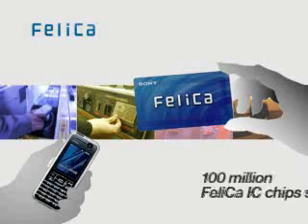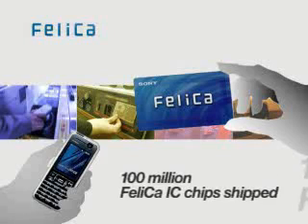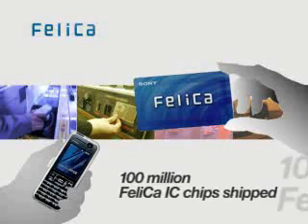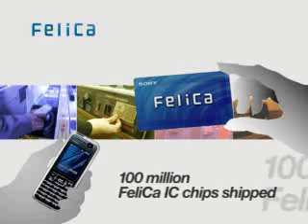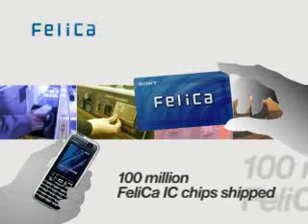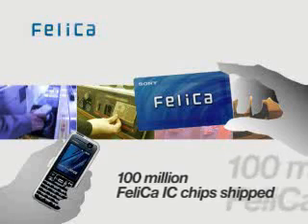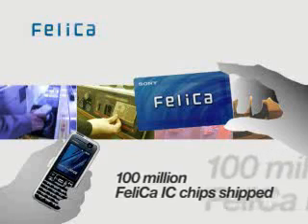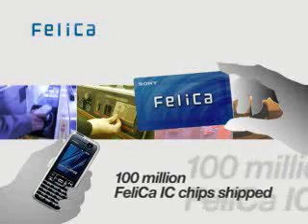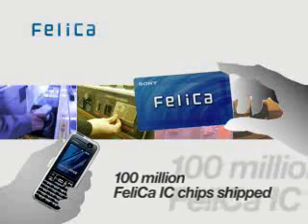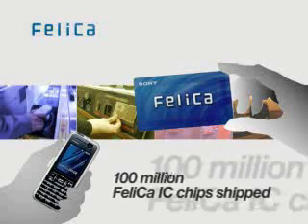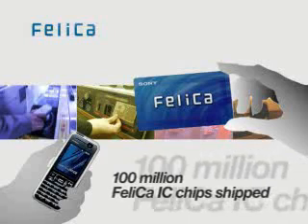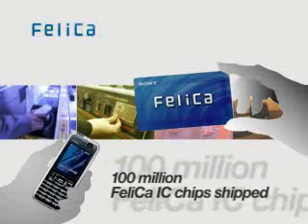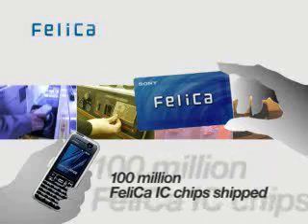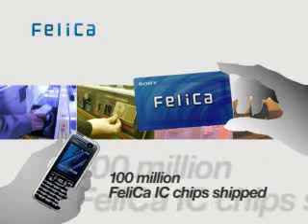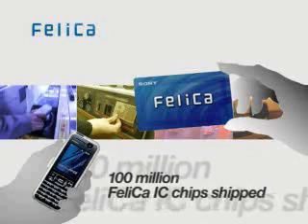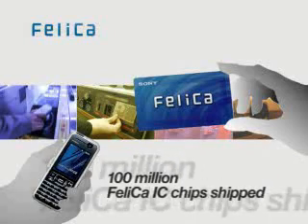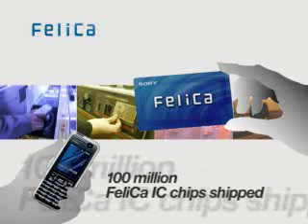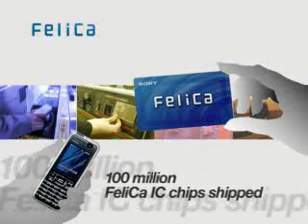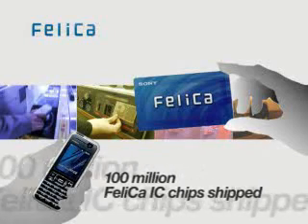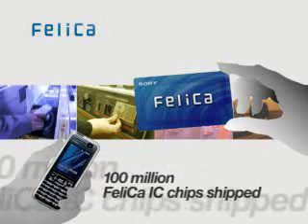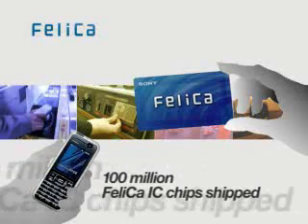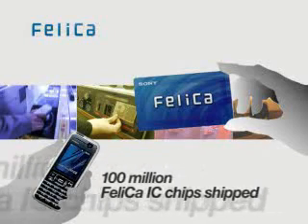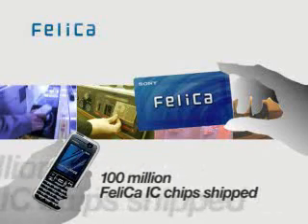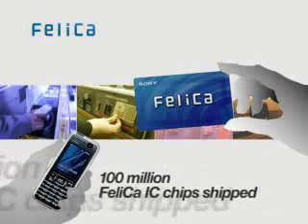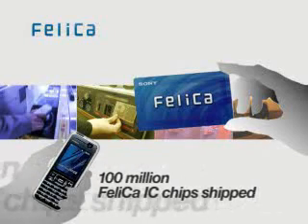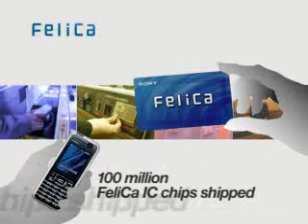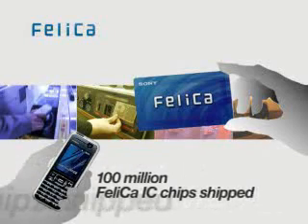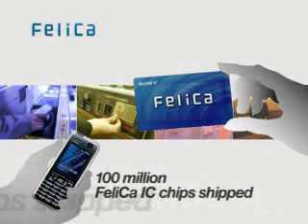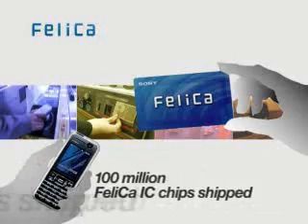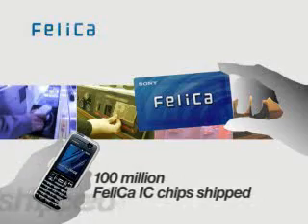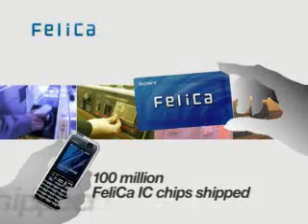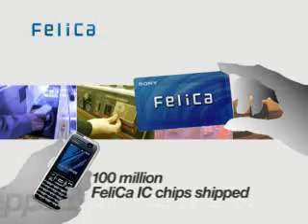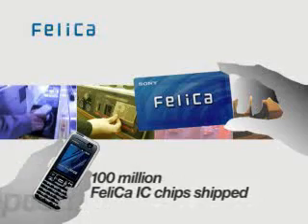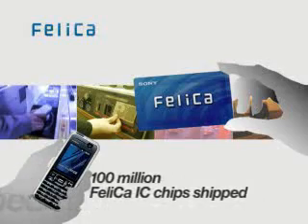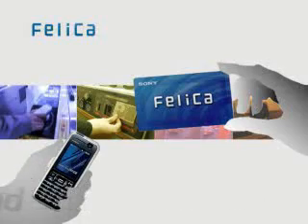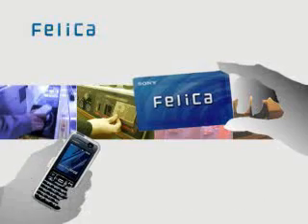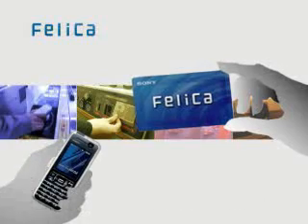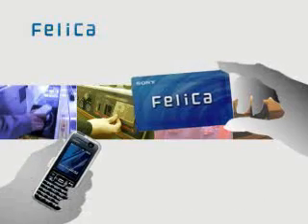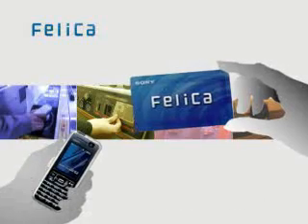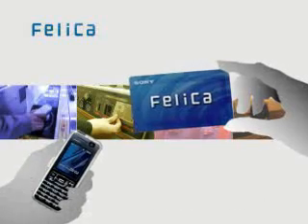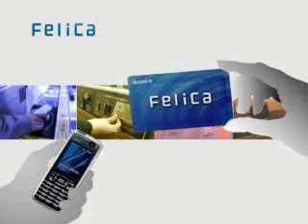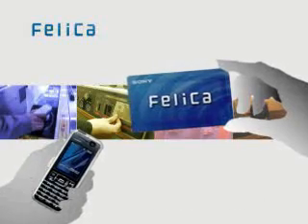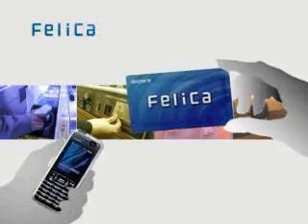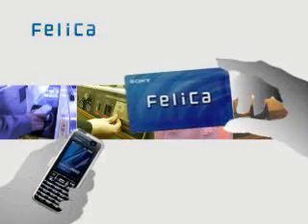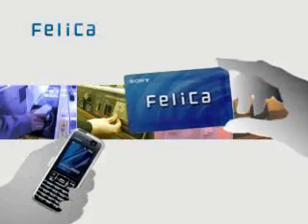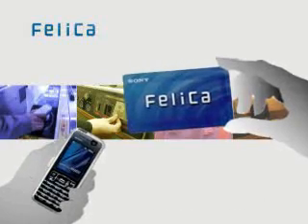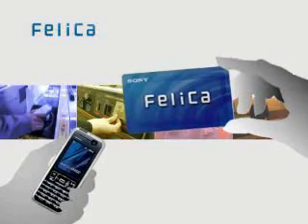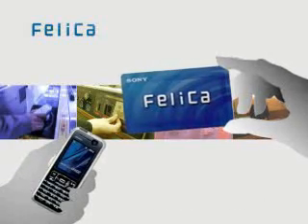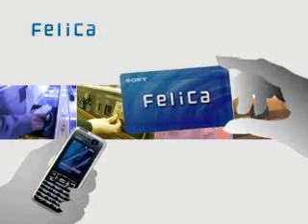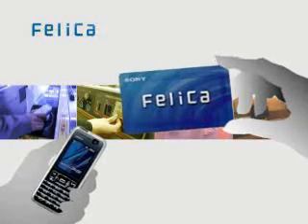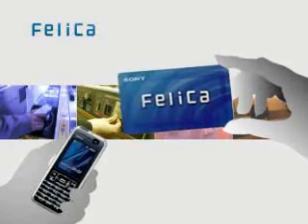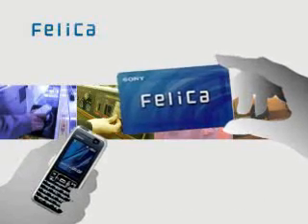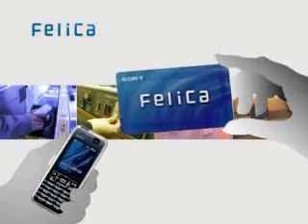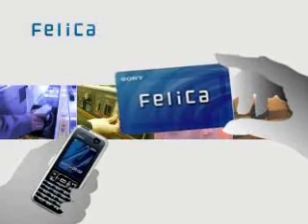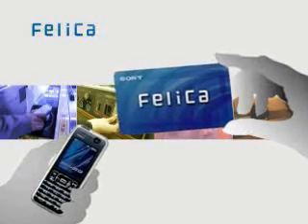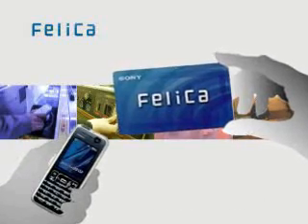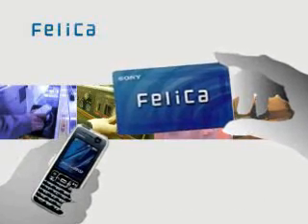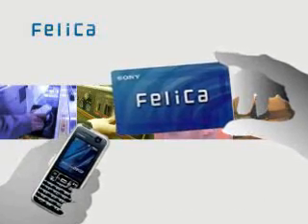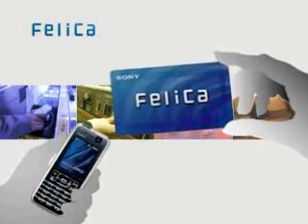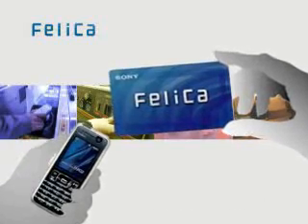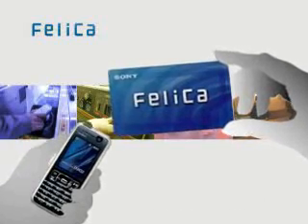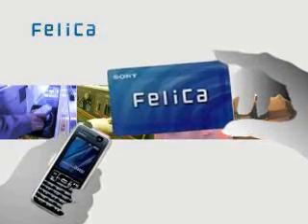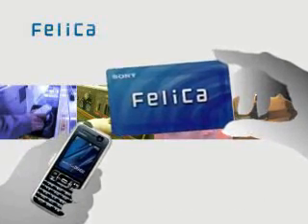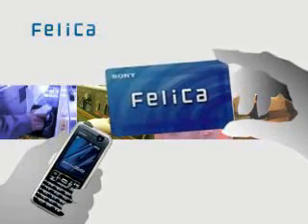Sony has already shipped 100 million Felica IC chips. Felica technology — making life simpler in smart ways.